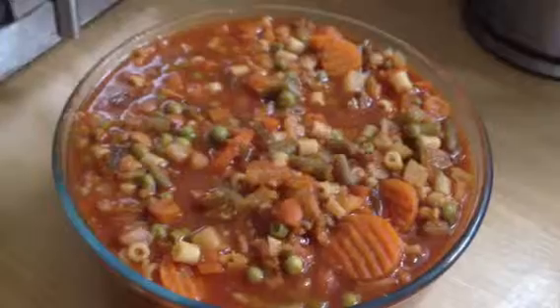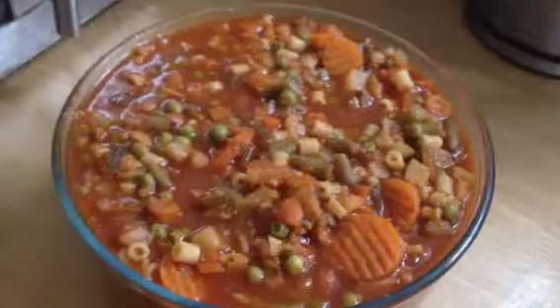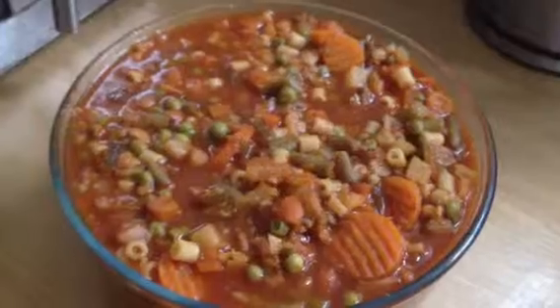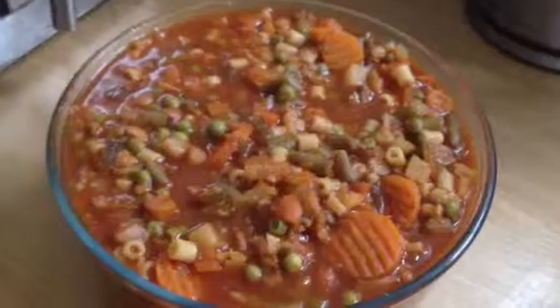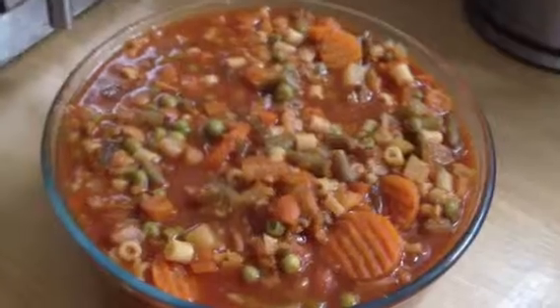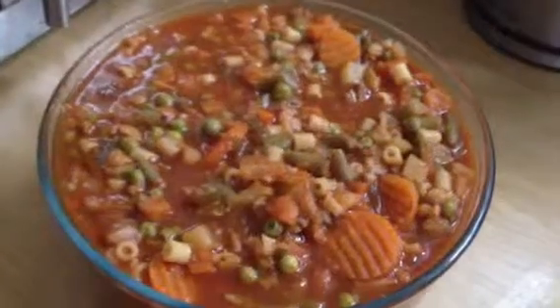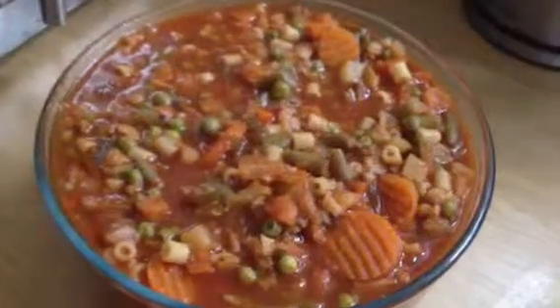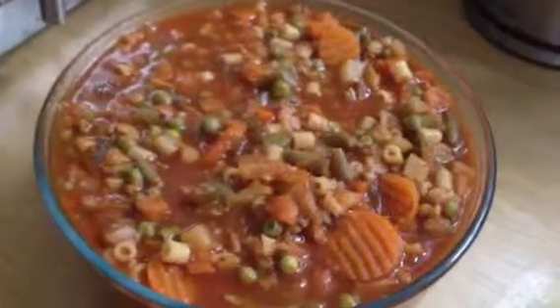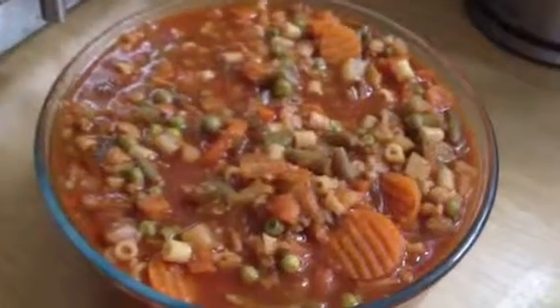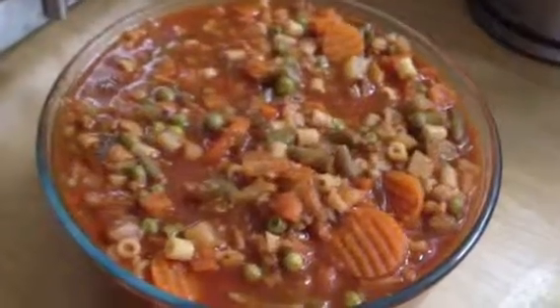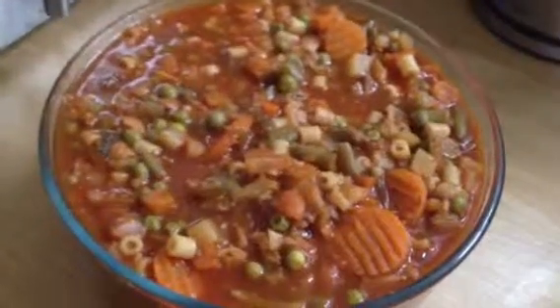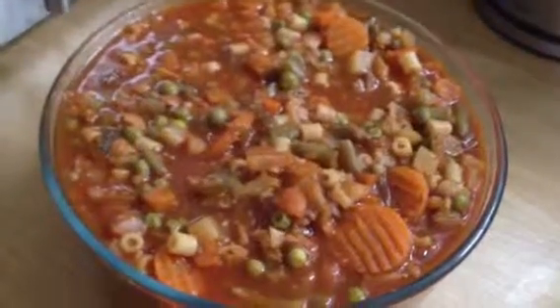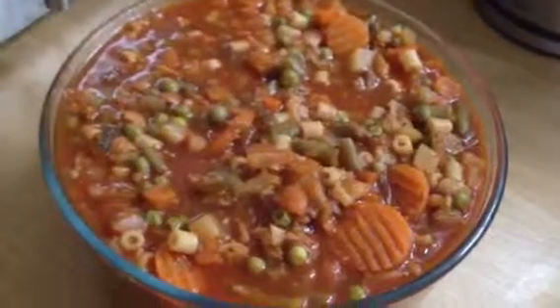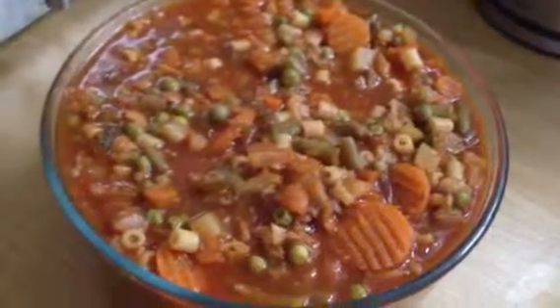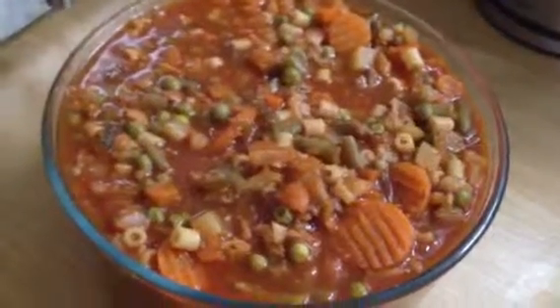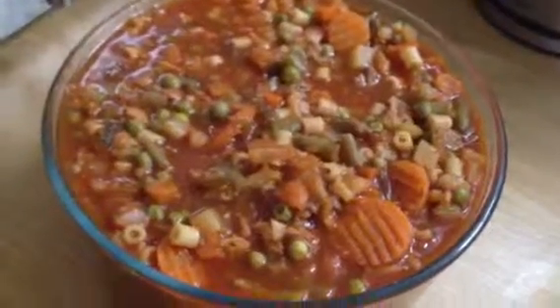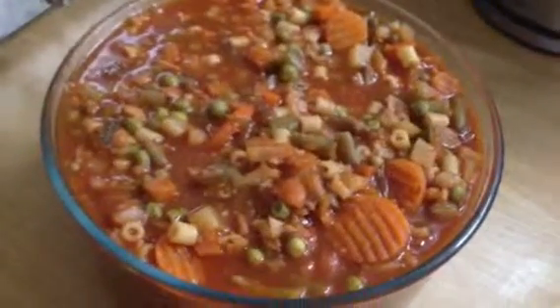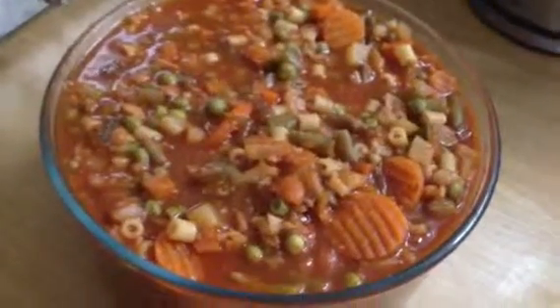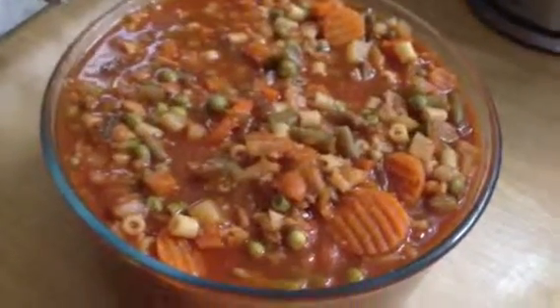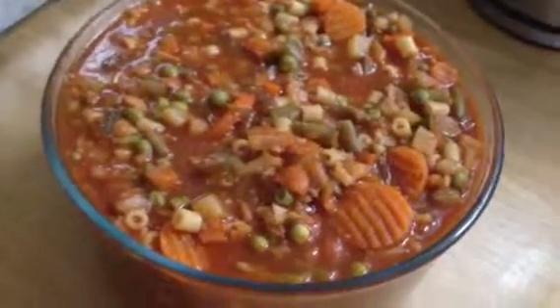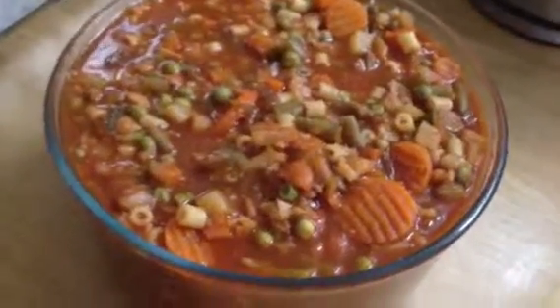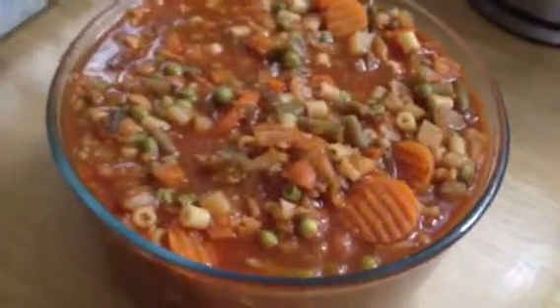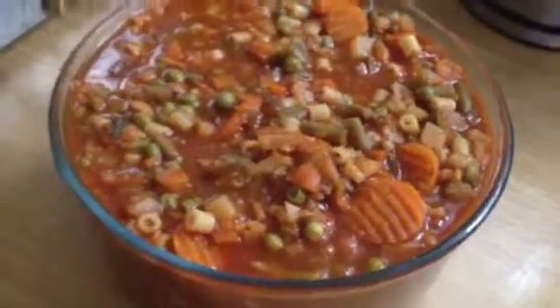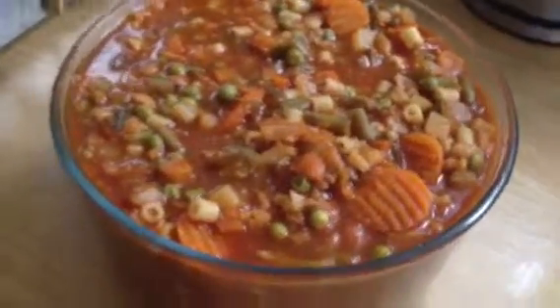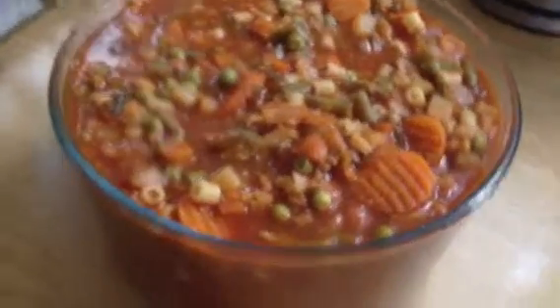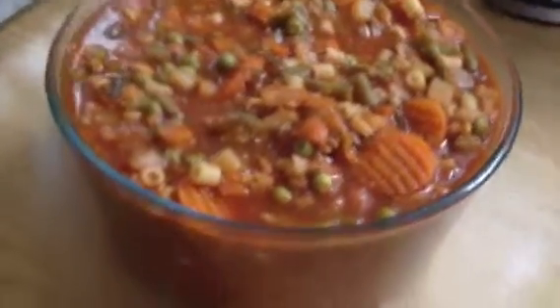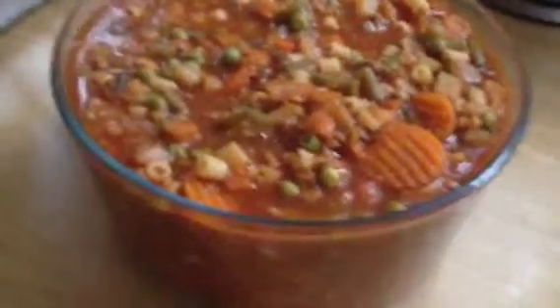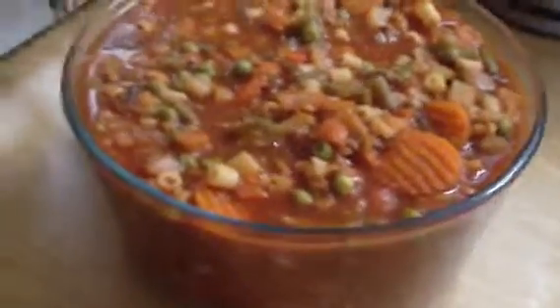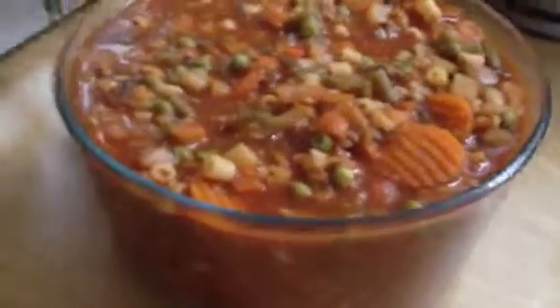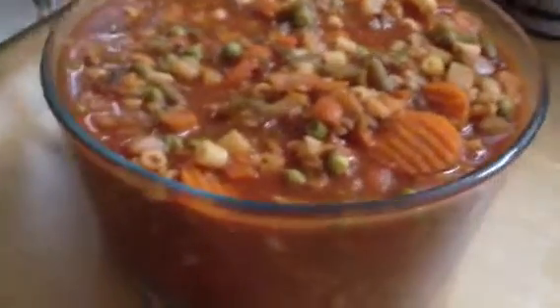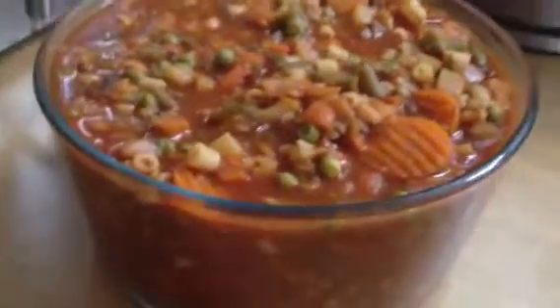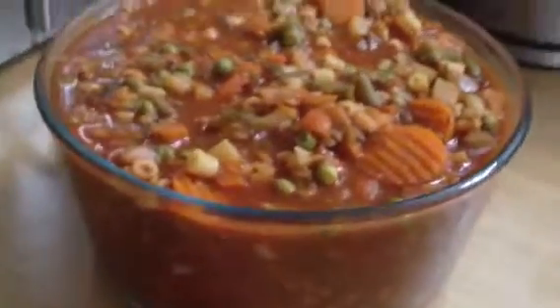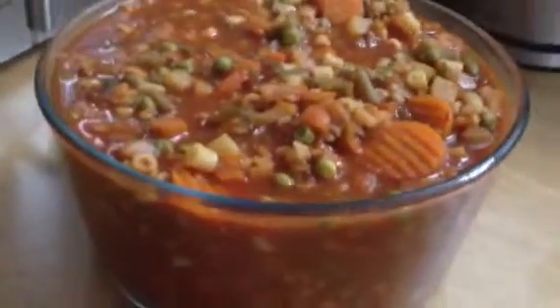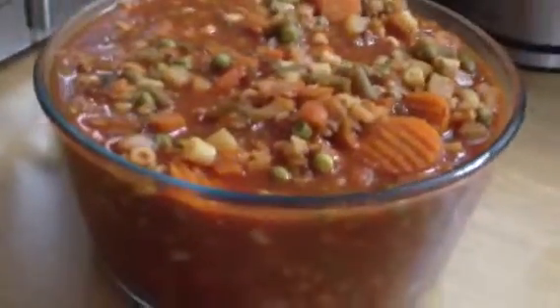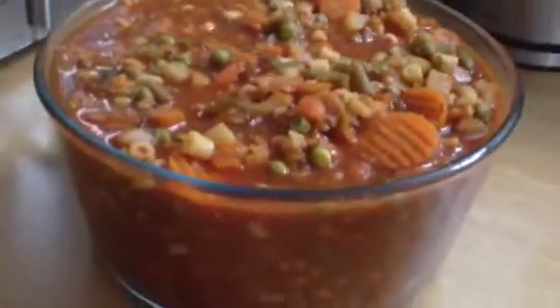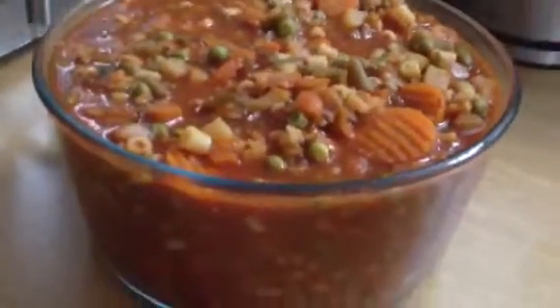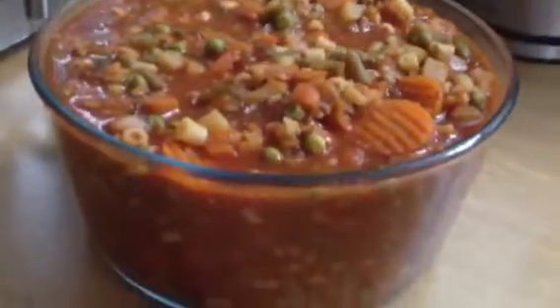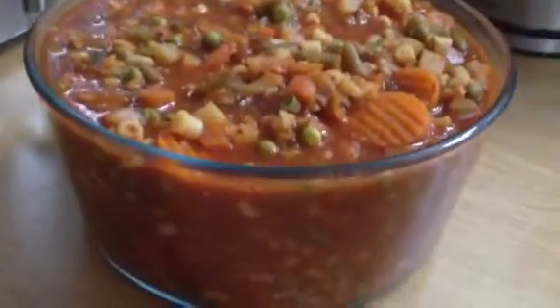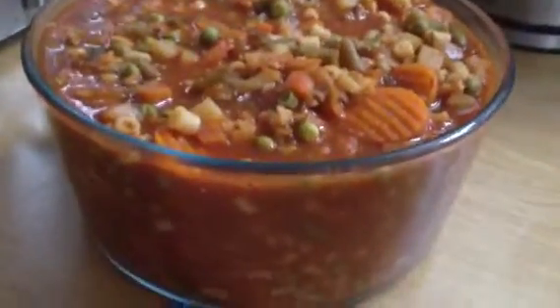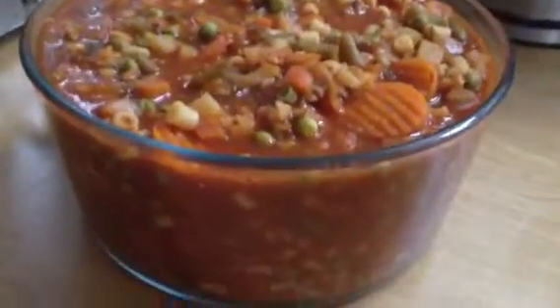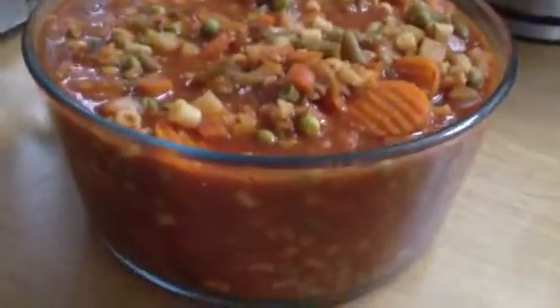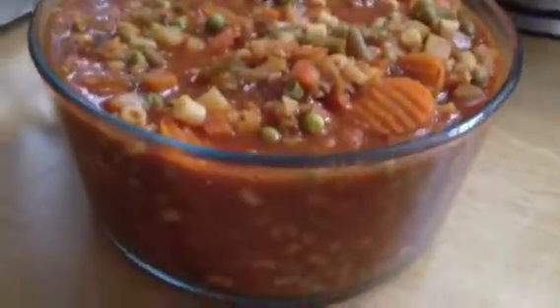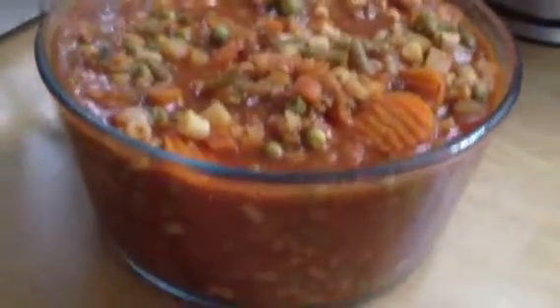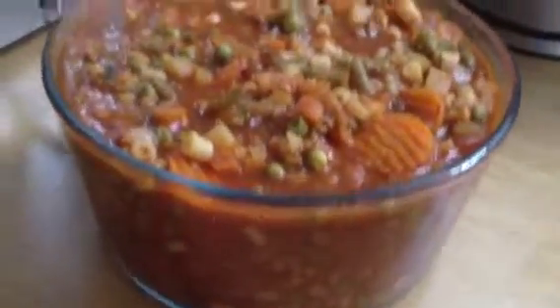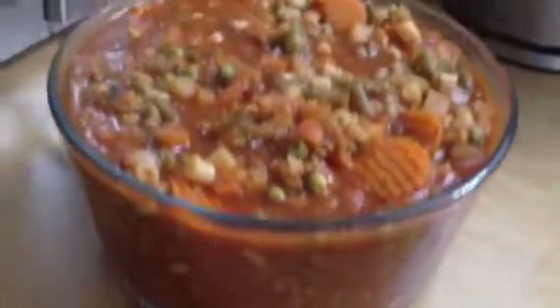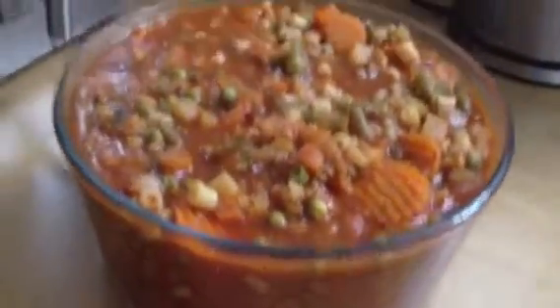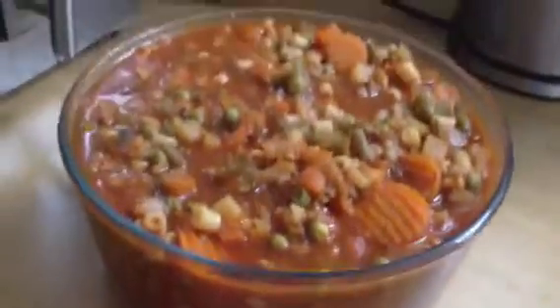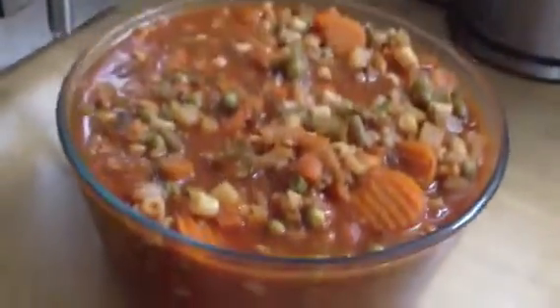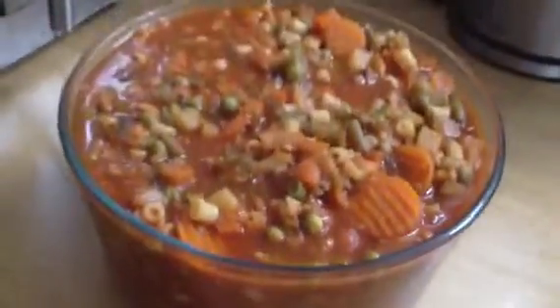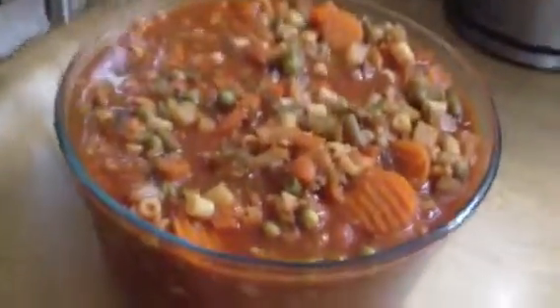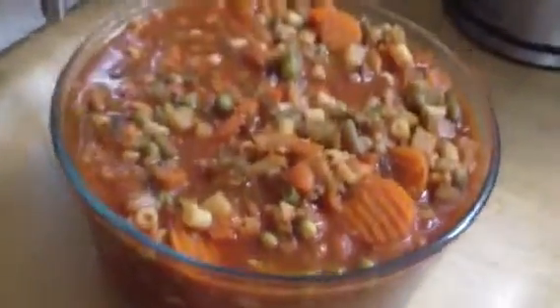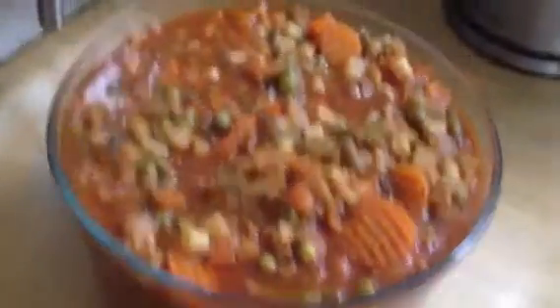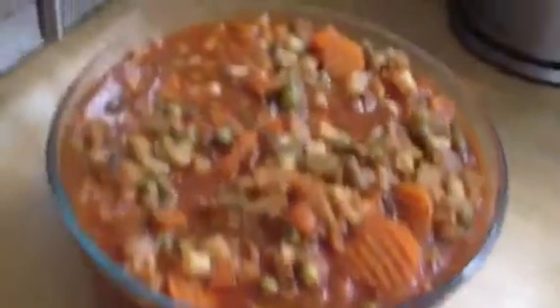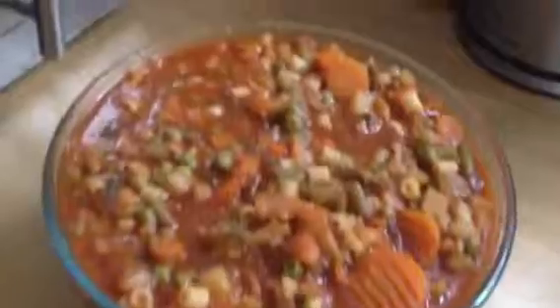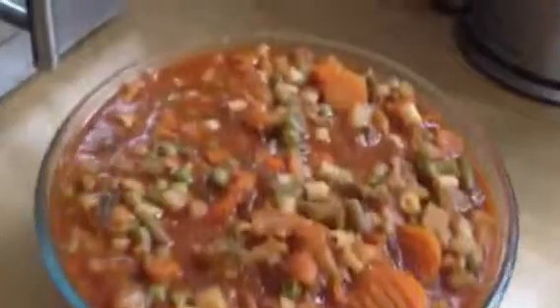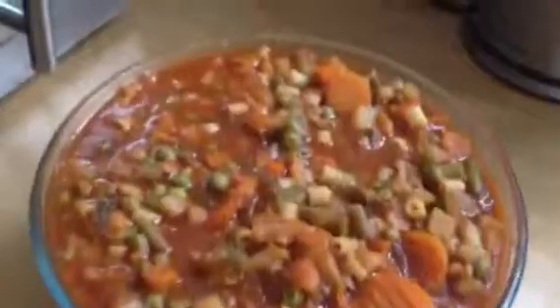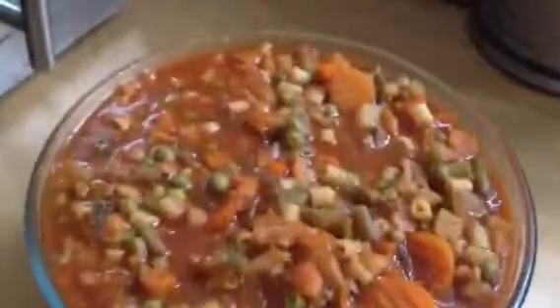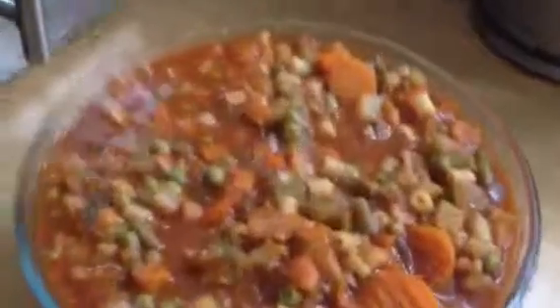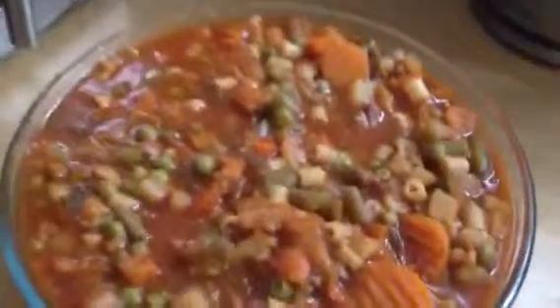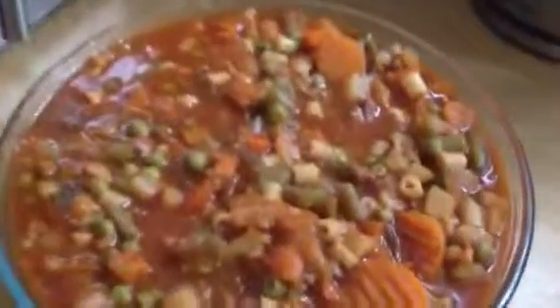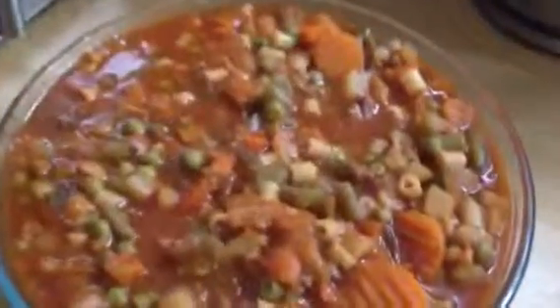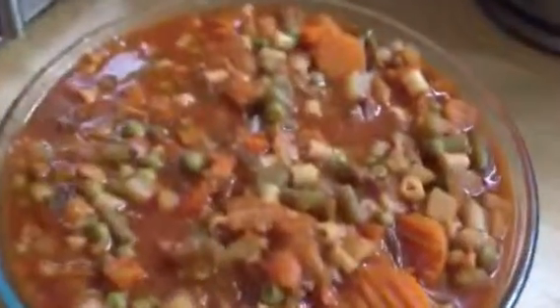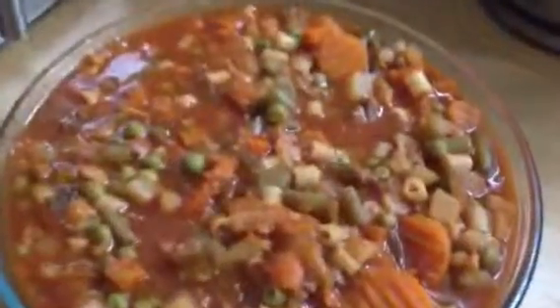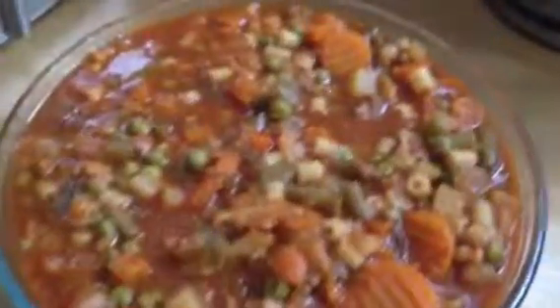Hi you guys, Amelia. So tonight we're having soup — I made a minestrone soup.